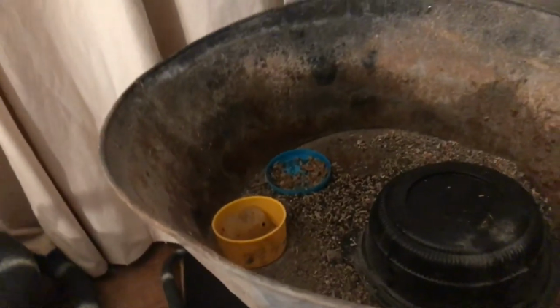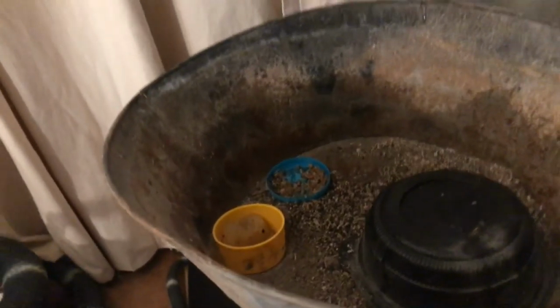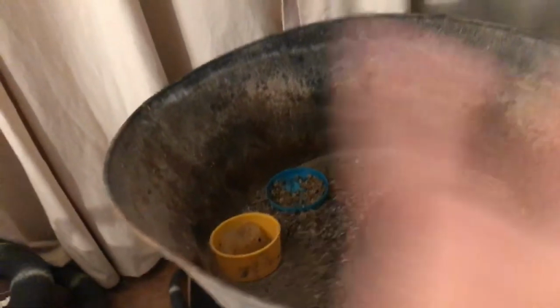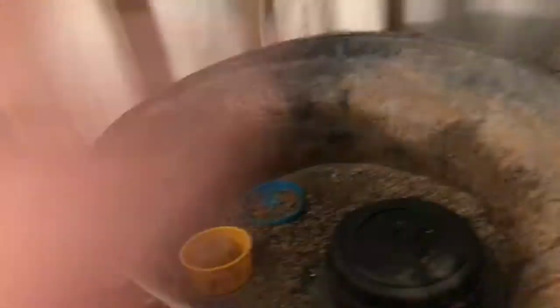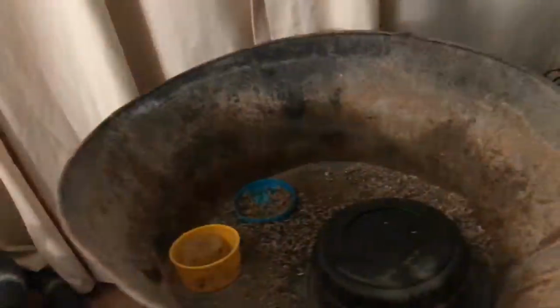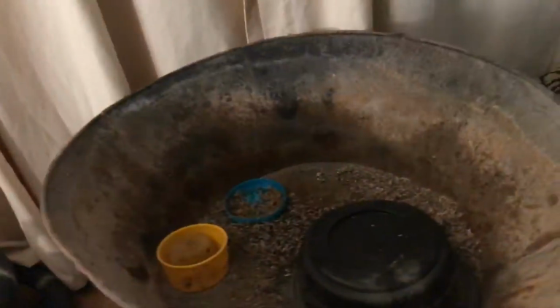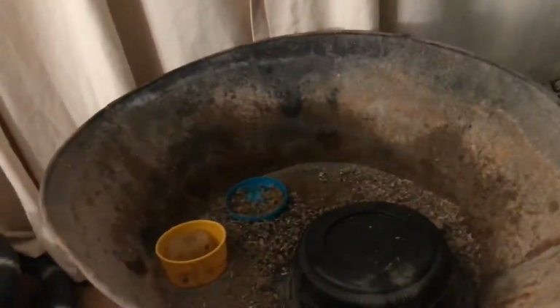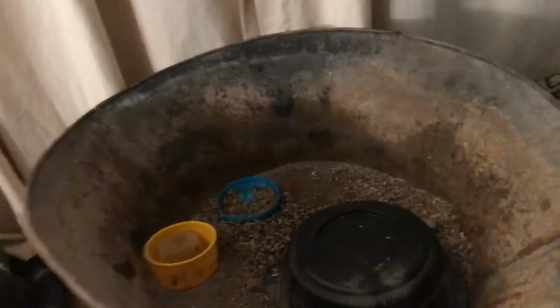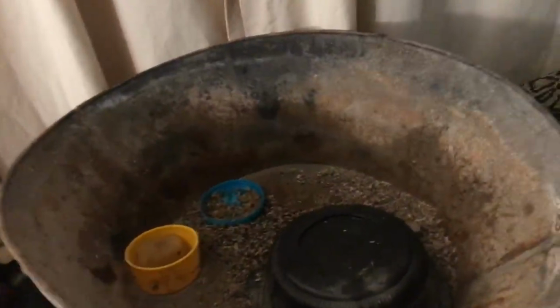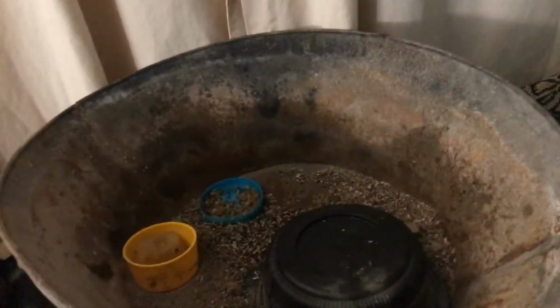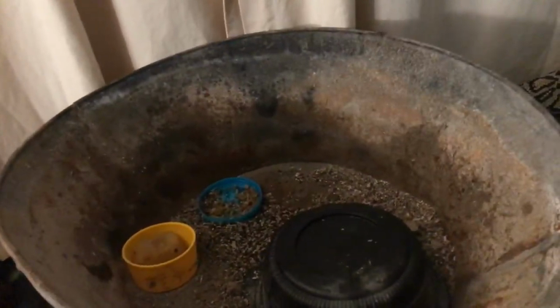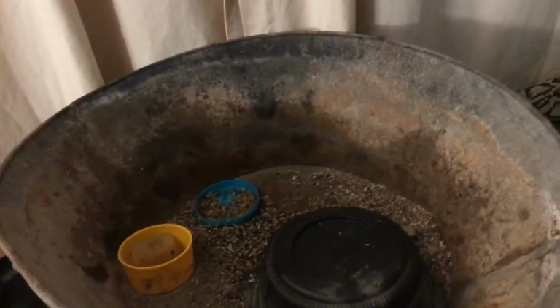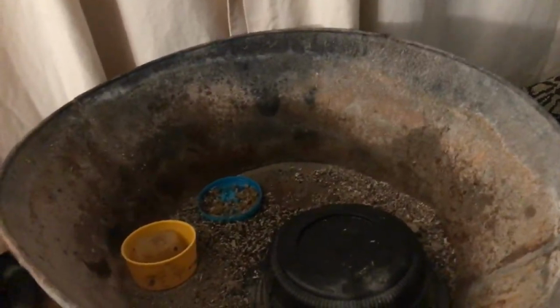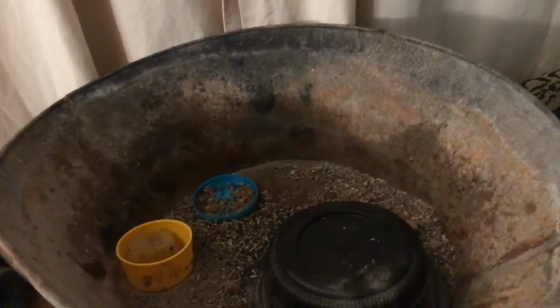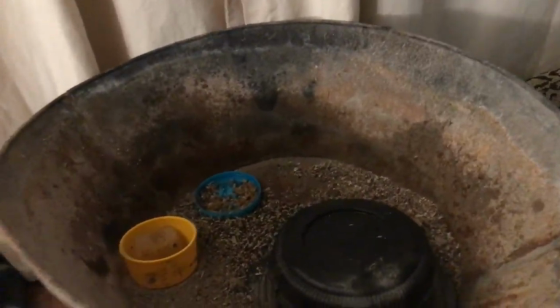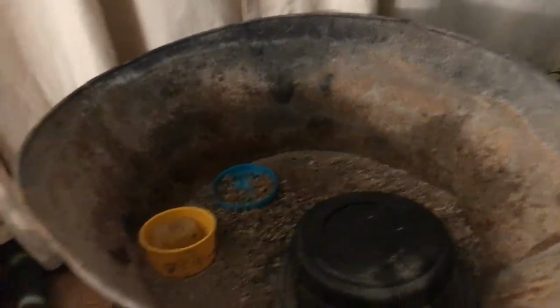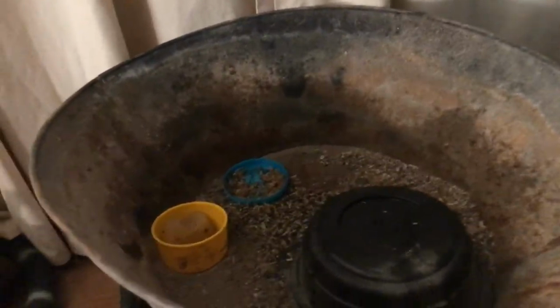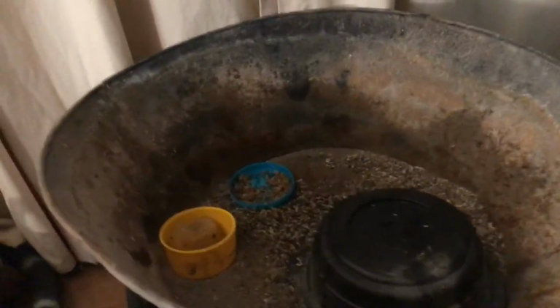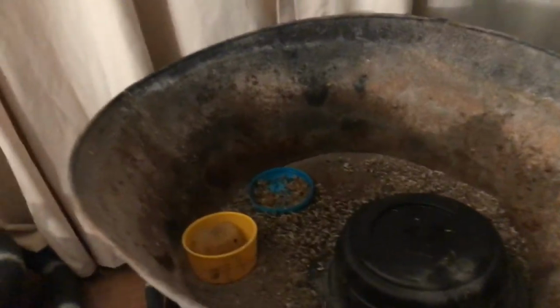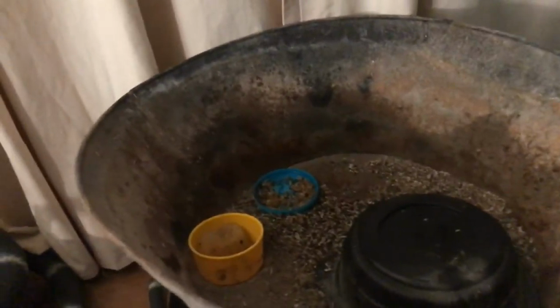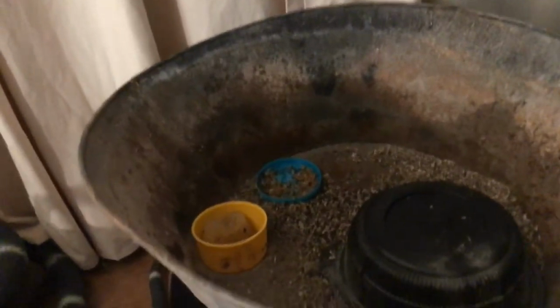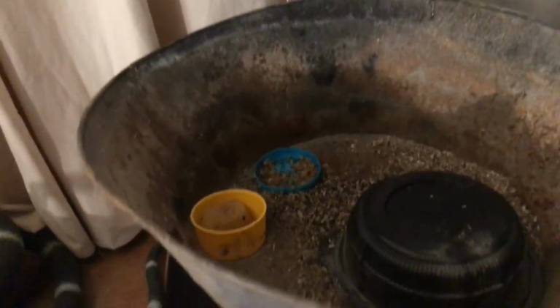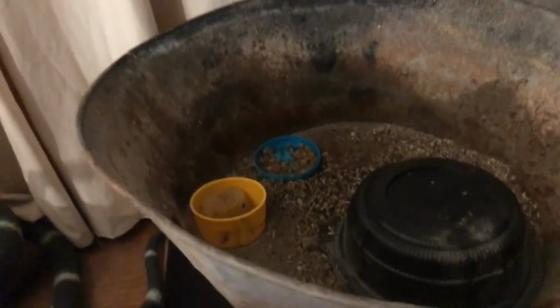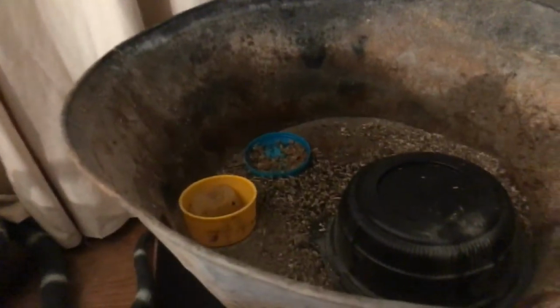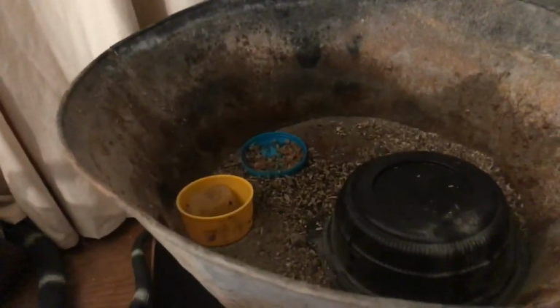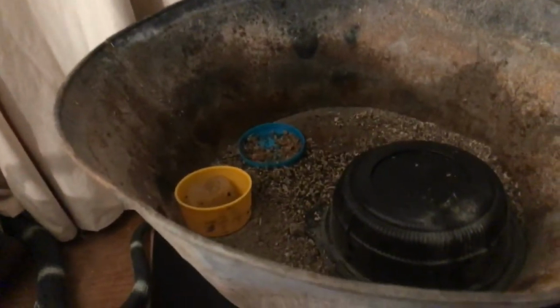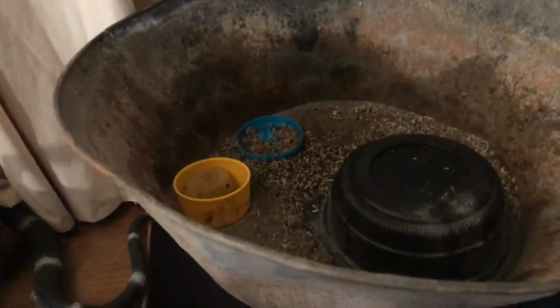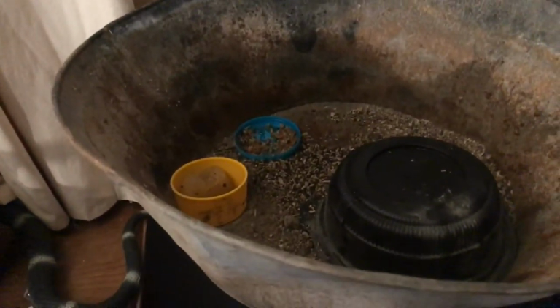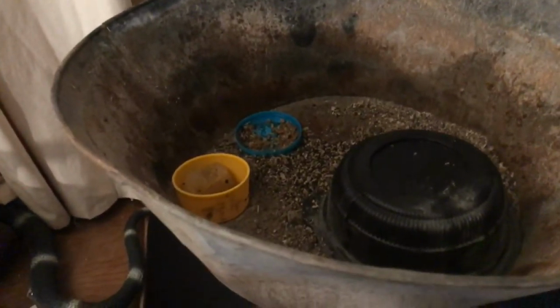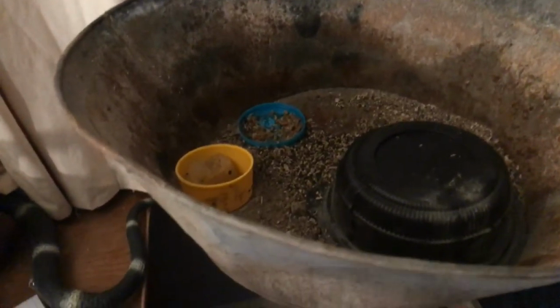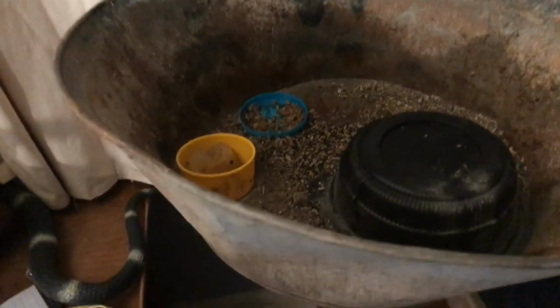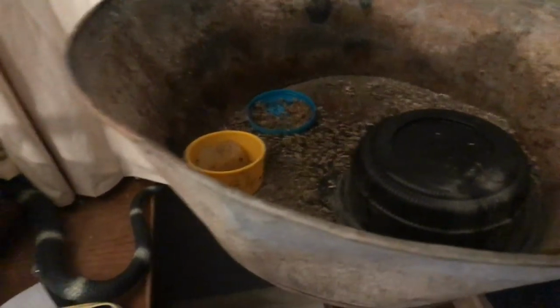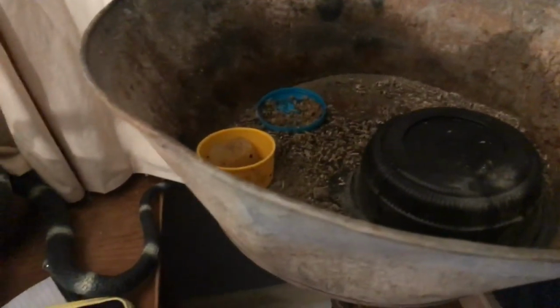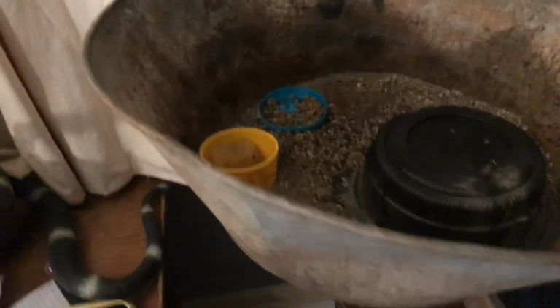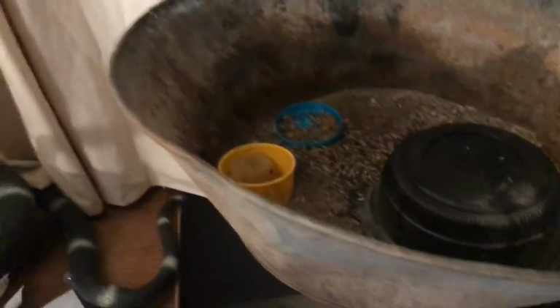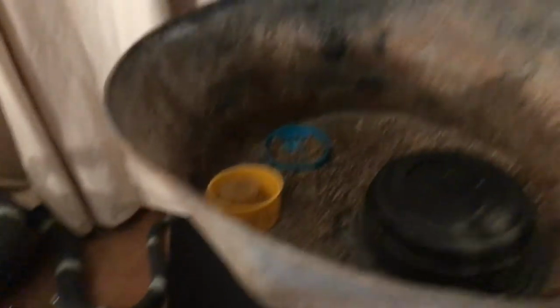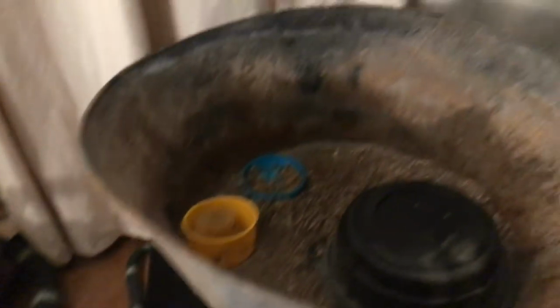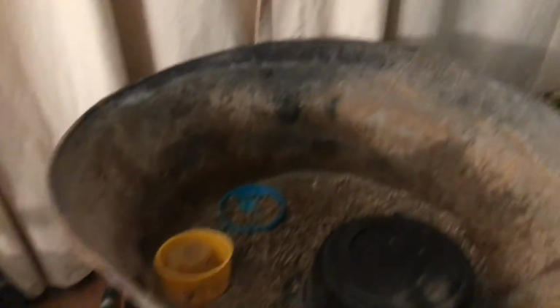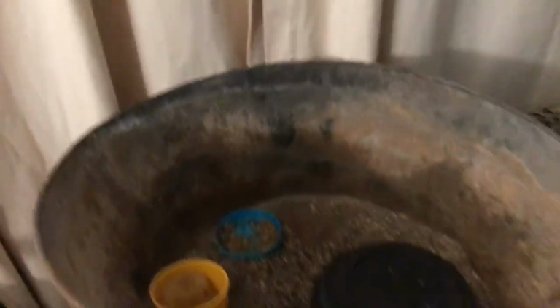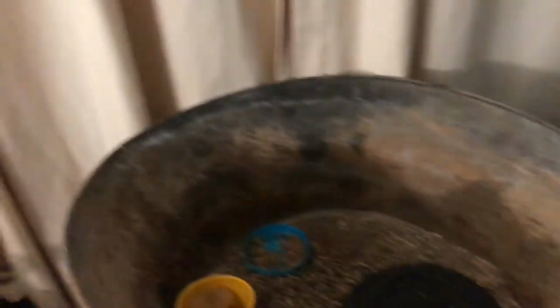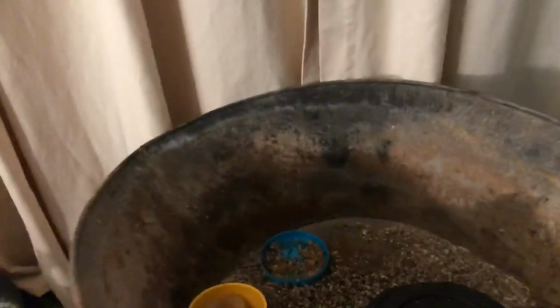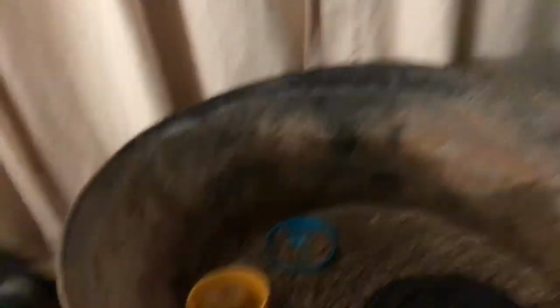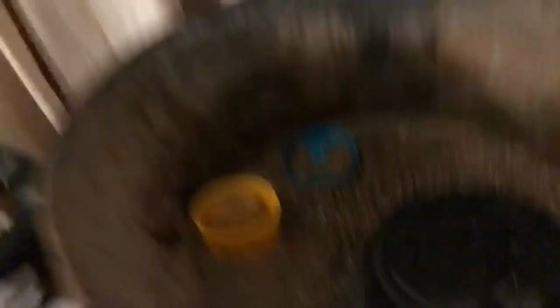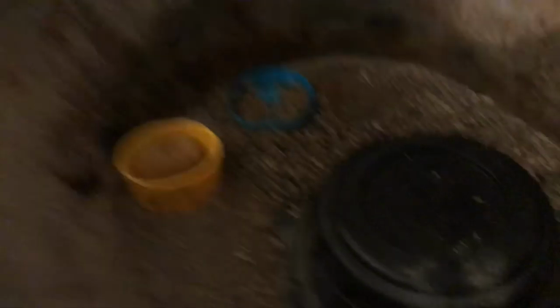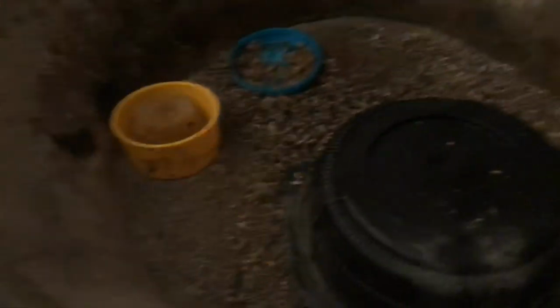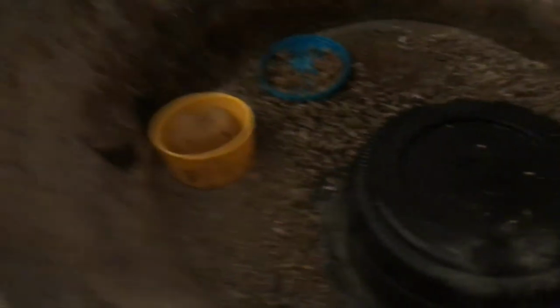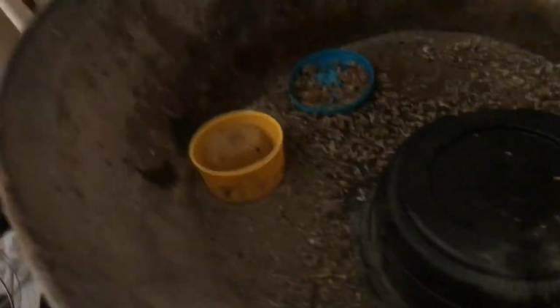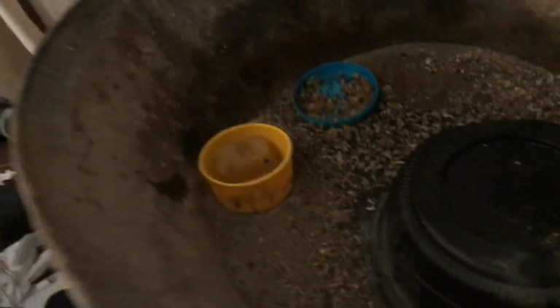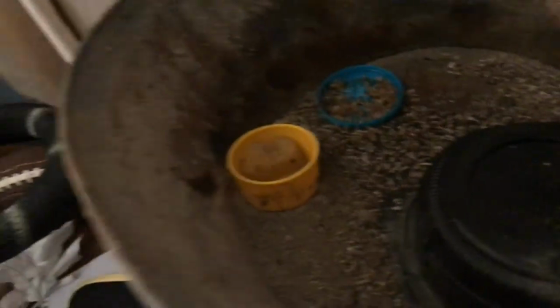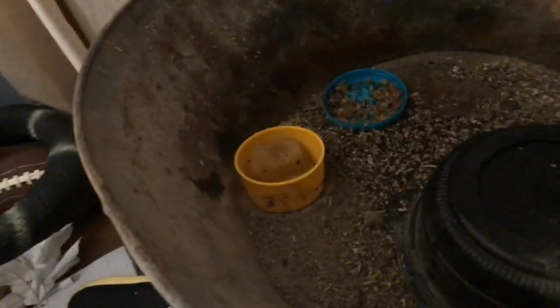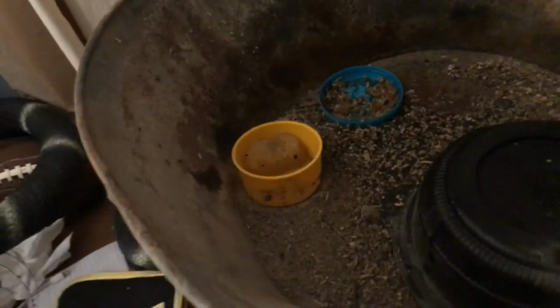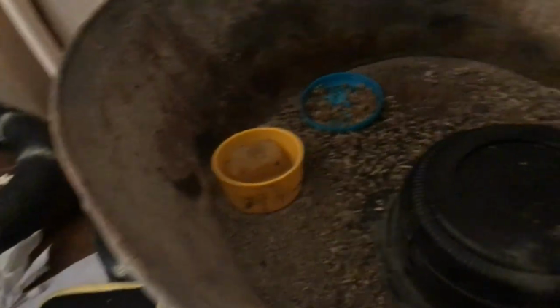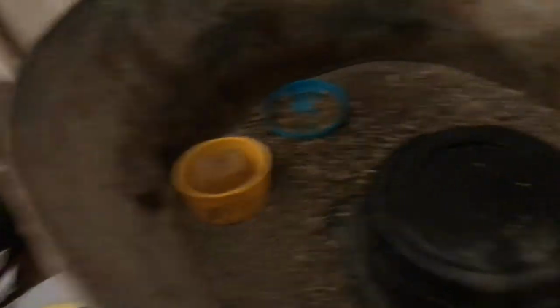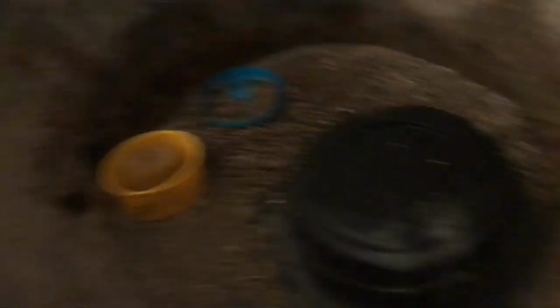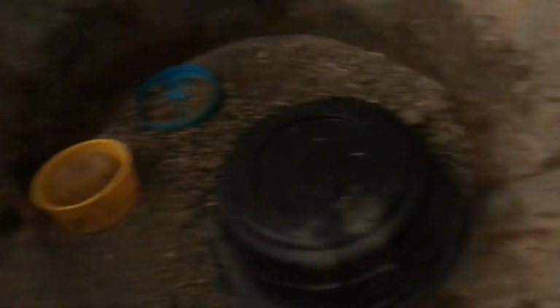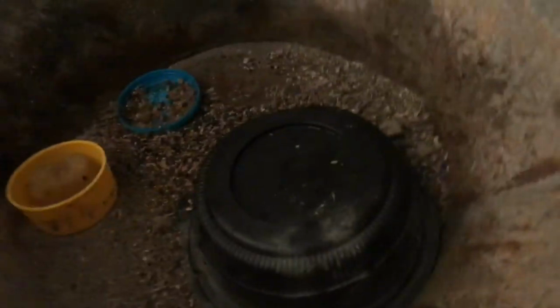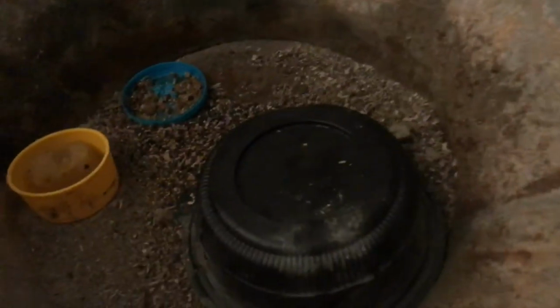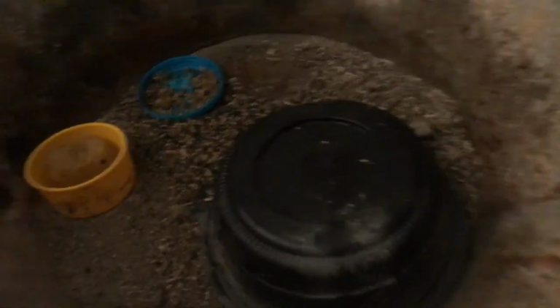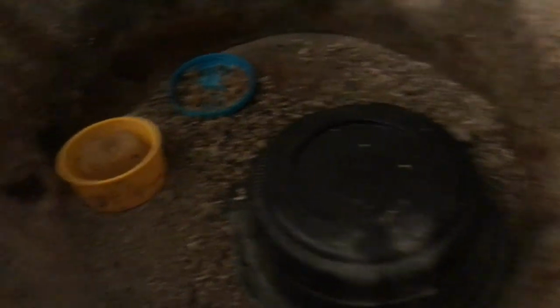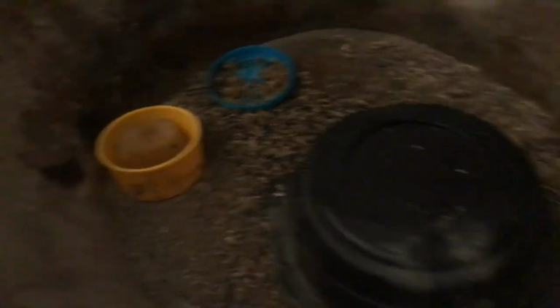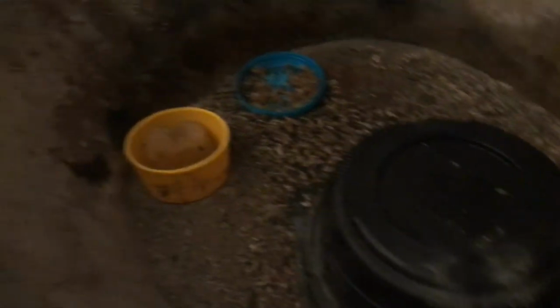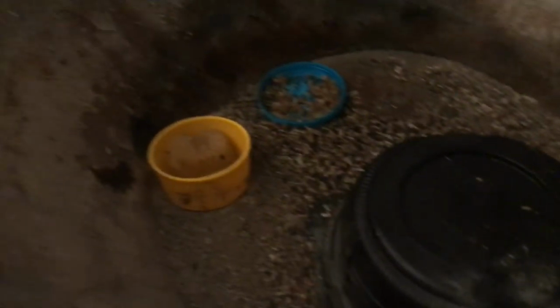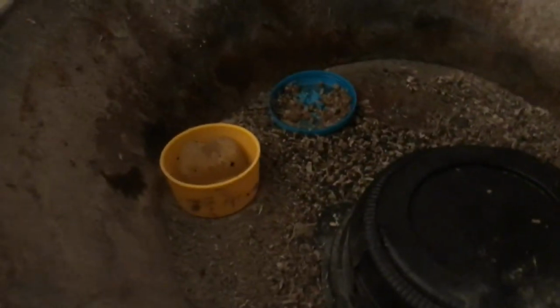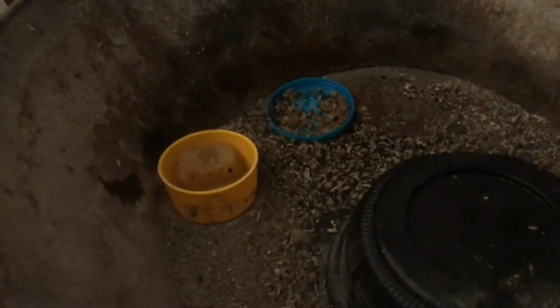Hey guys, I'm doing a new intro this time. Hope you like it, and it looks like I need to change my hermit crab cage.